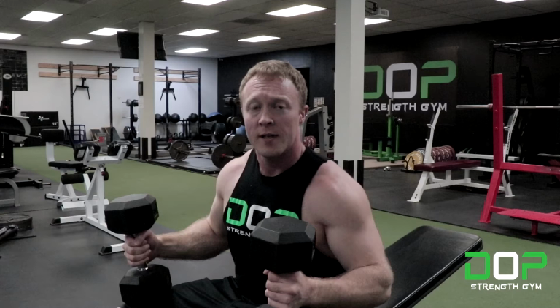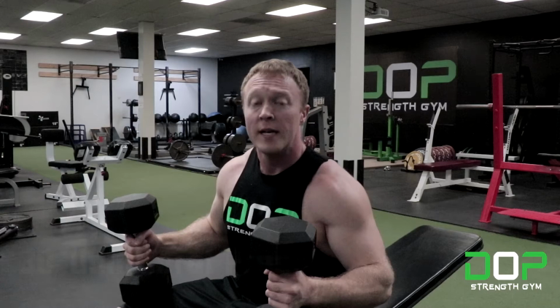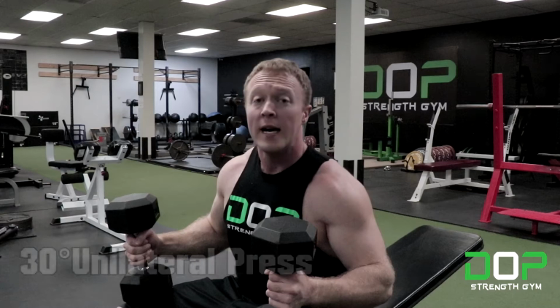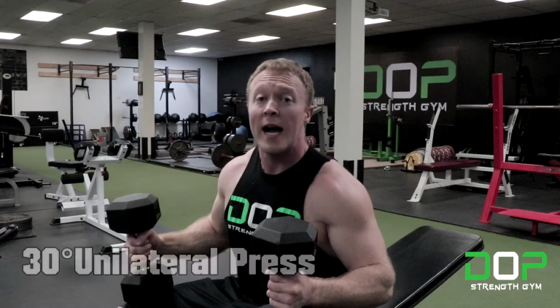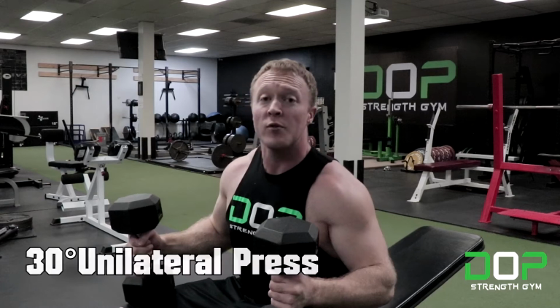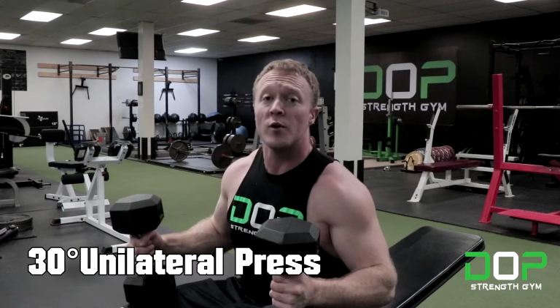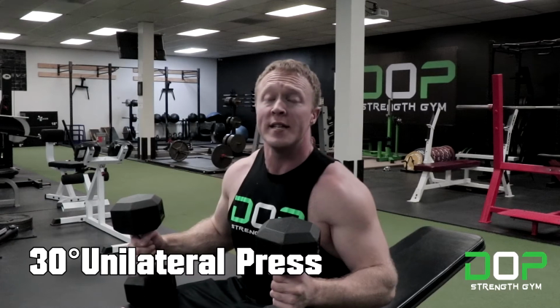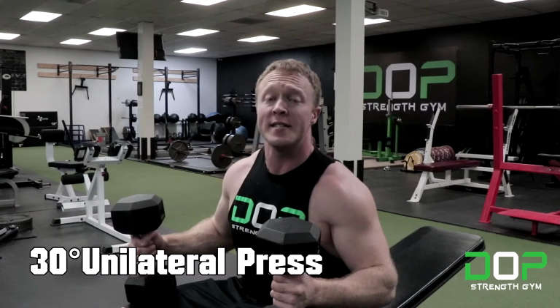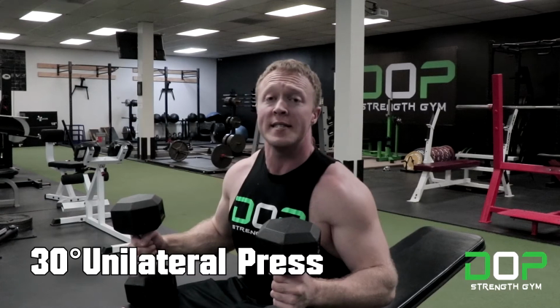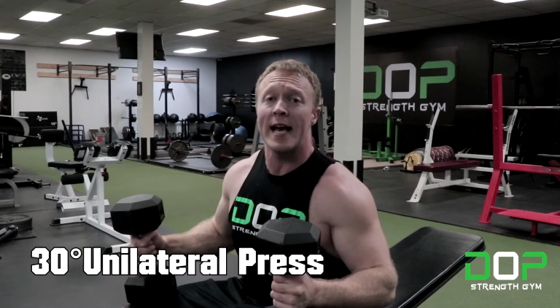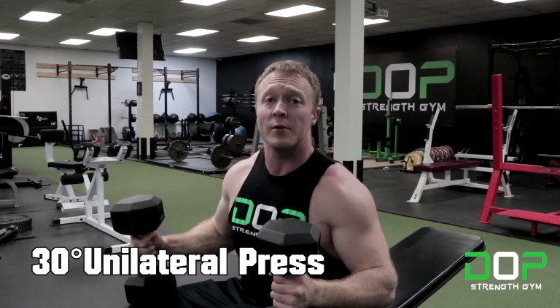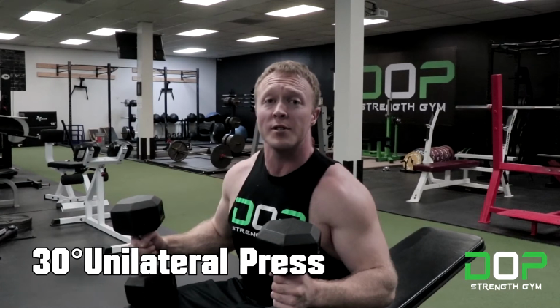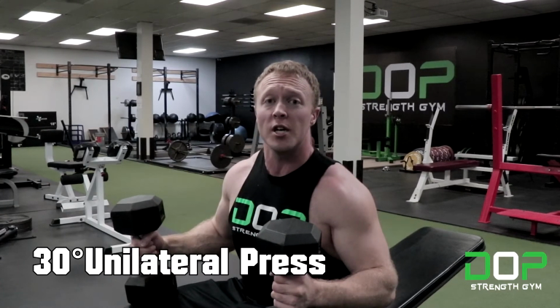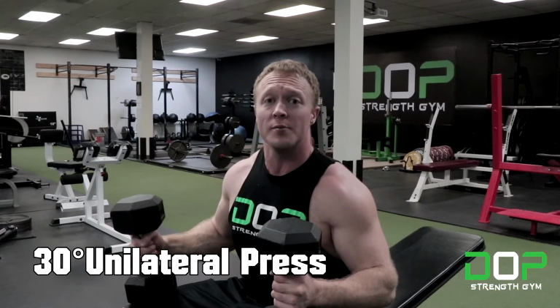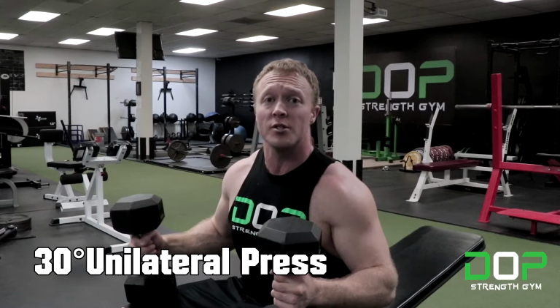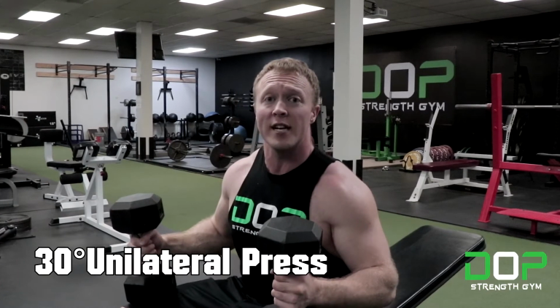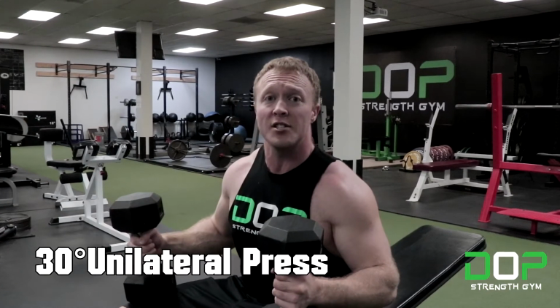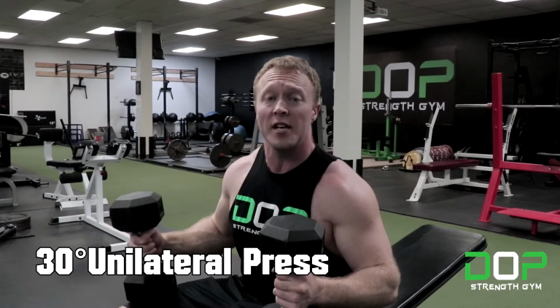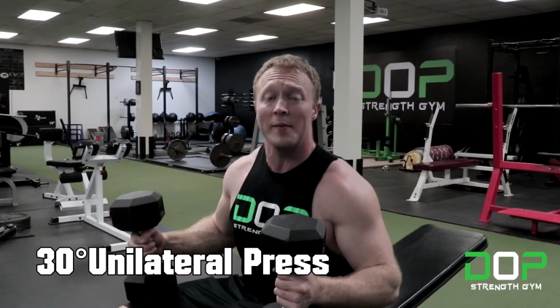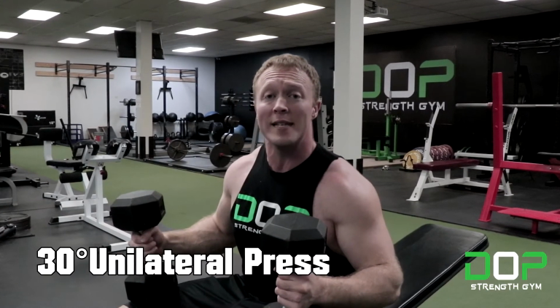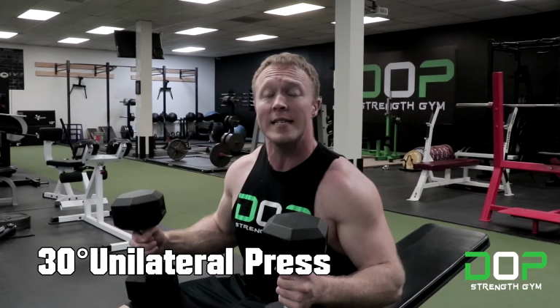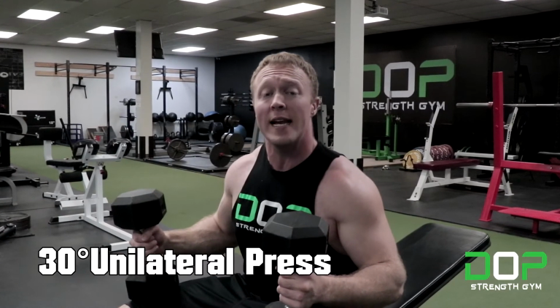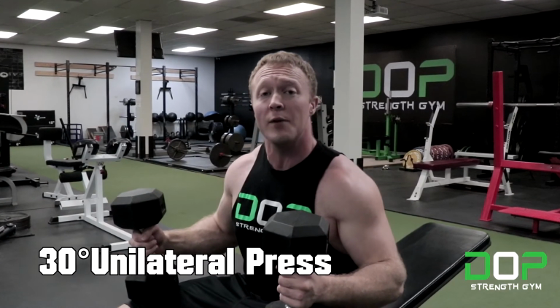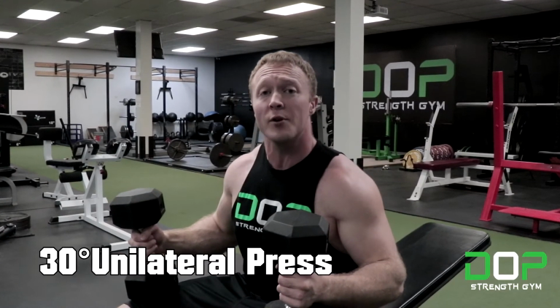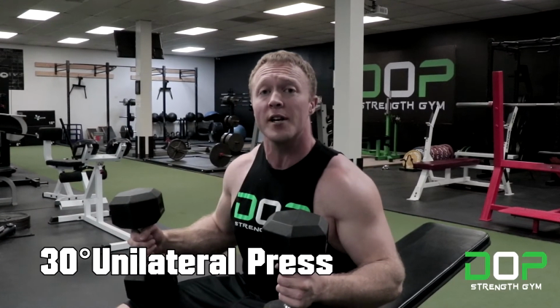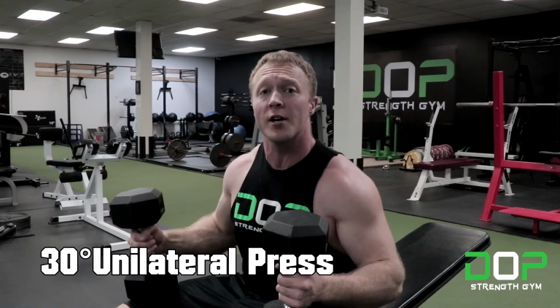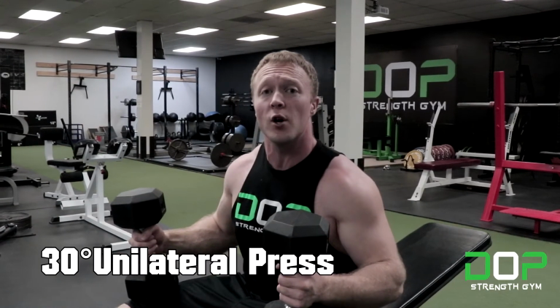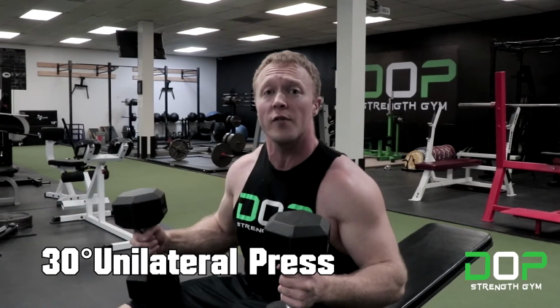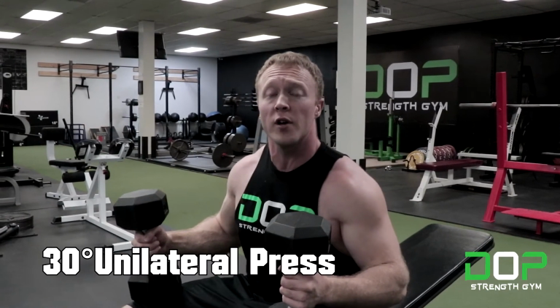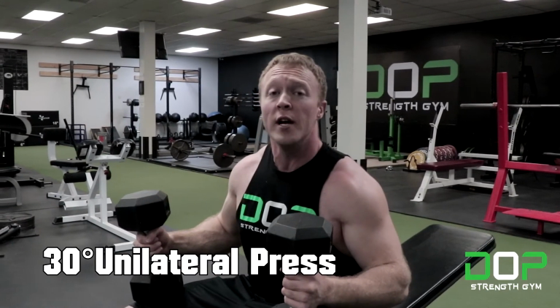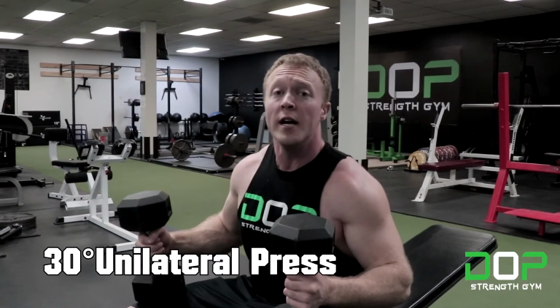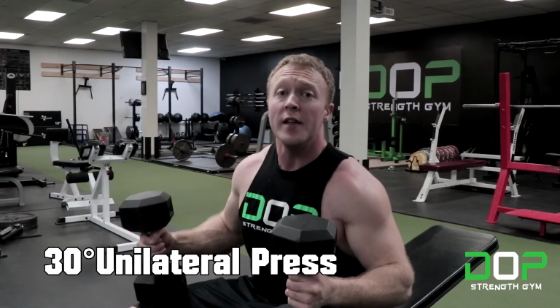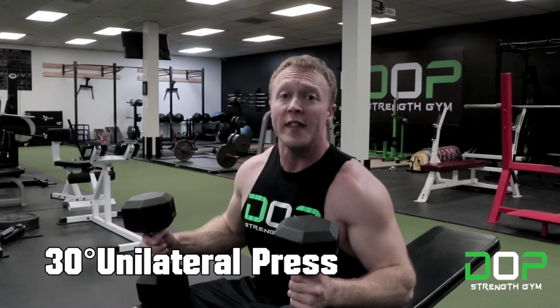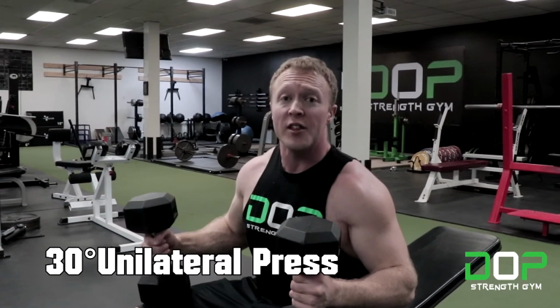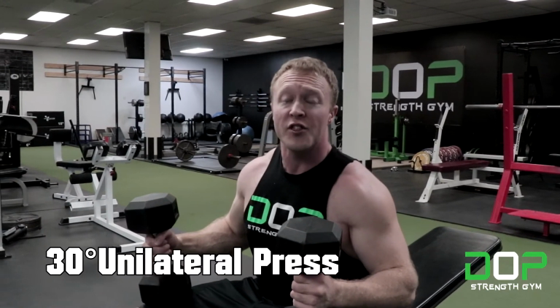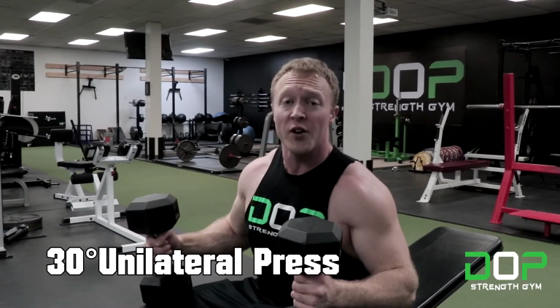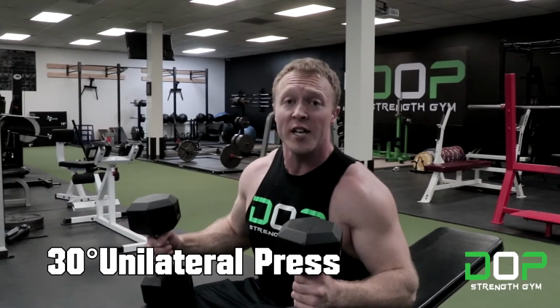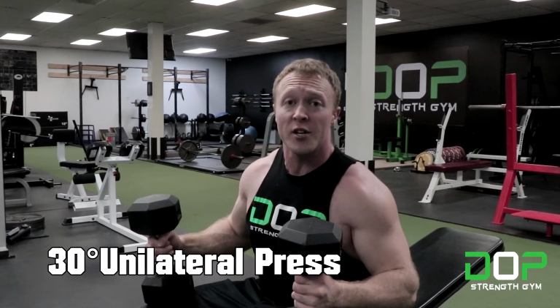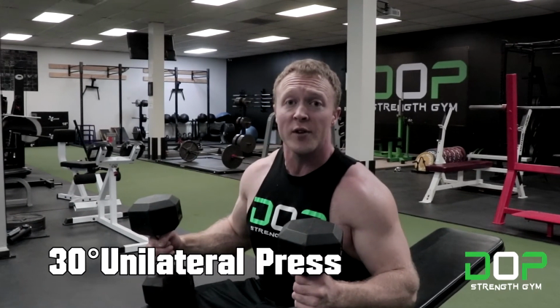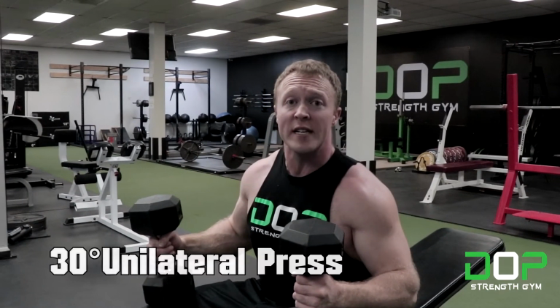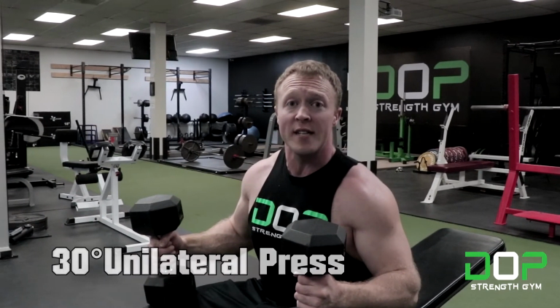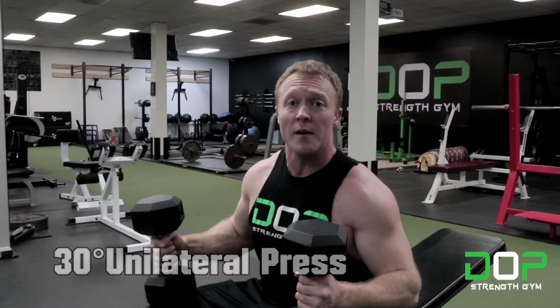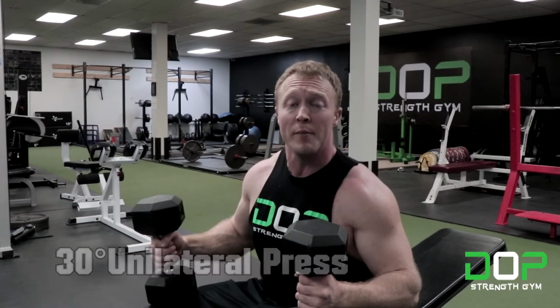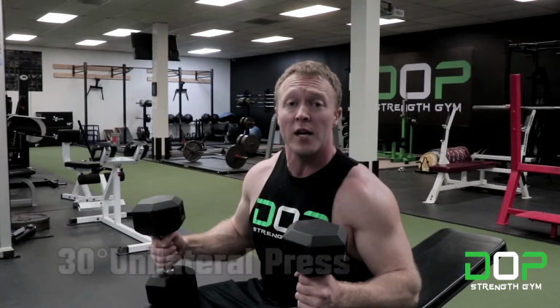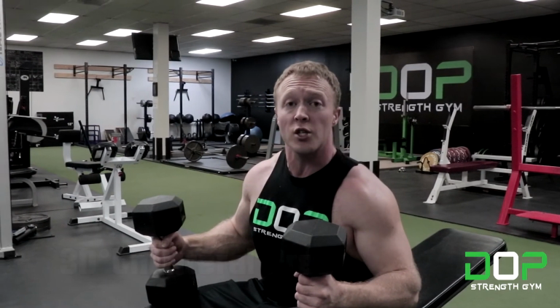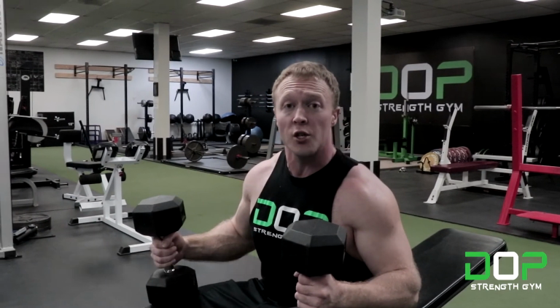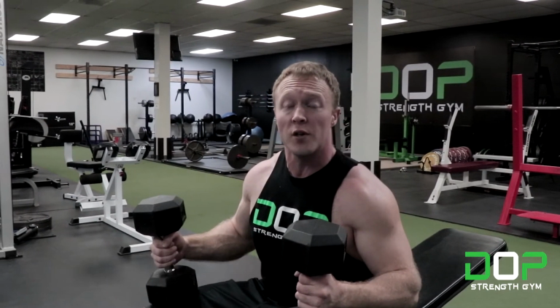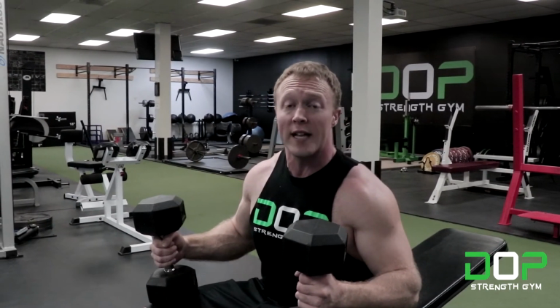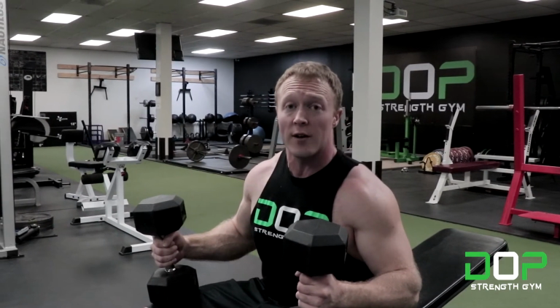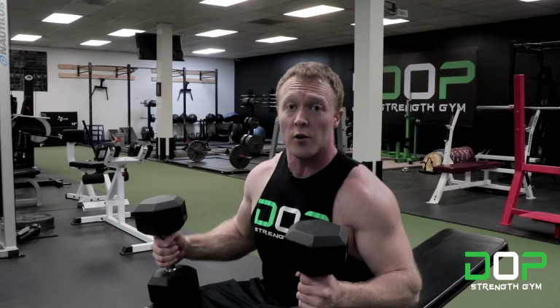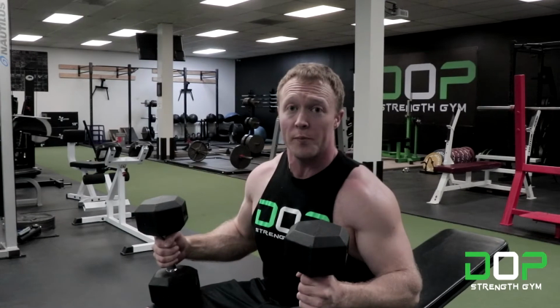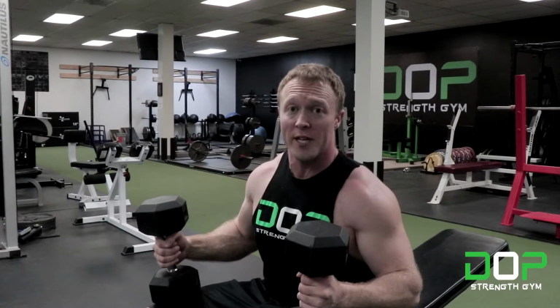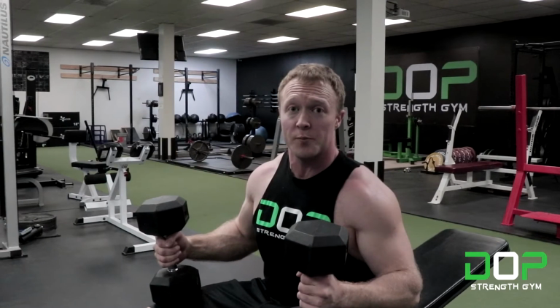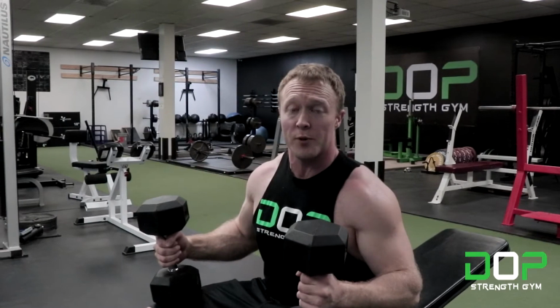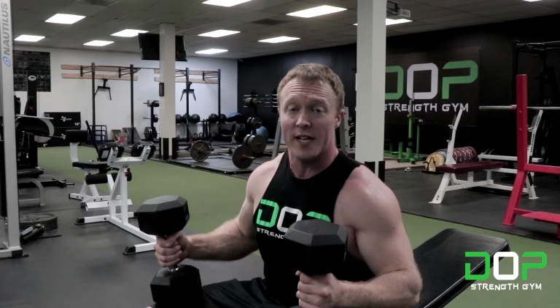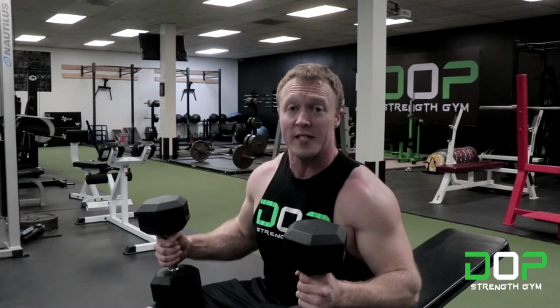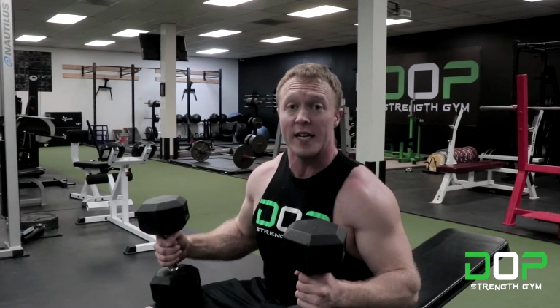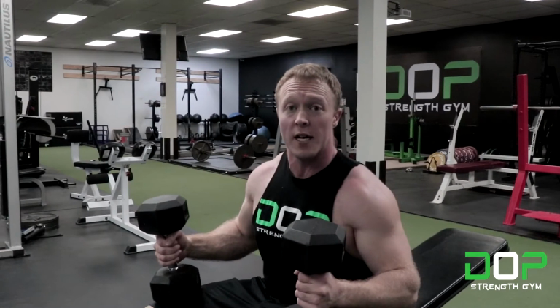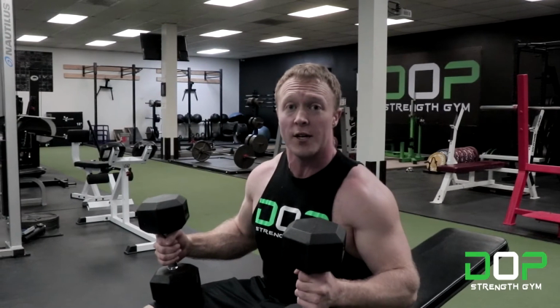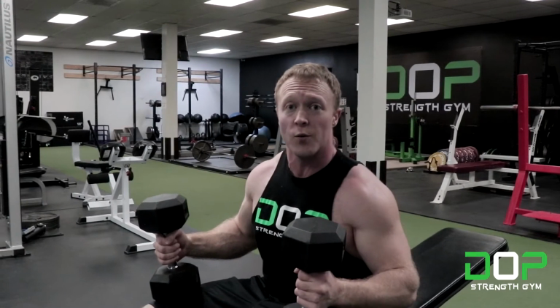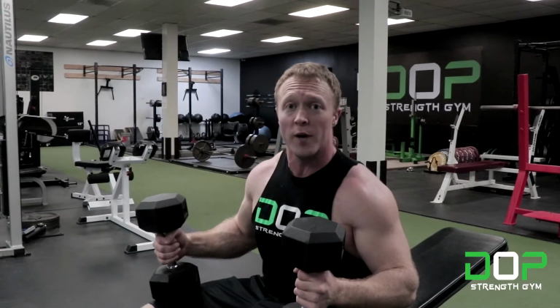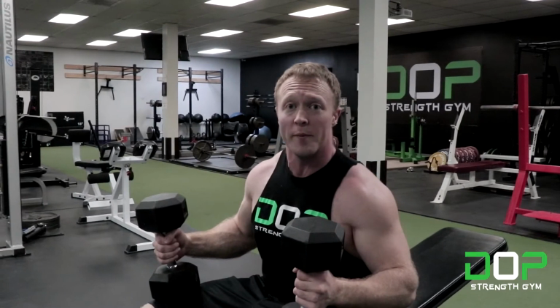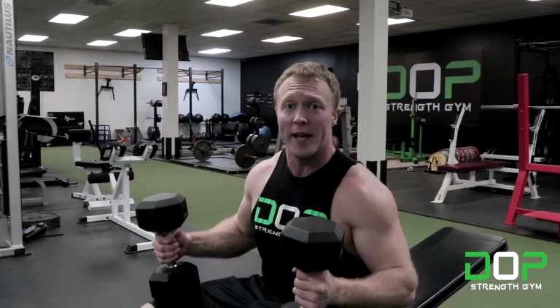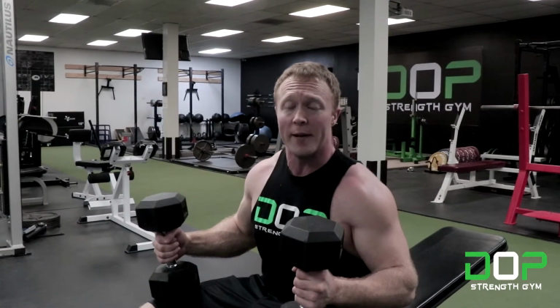Hi everyone, this is Zach with Dope Strength Gym and today we're going to go over the 30 degree dumbbell unilateral bench press in under one minute.